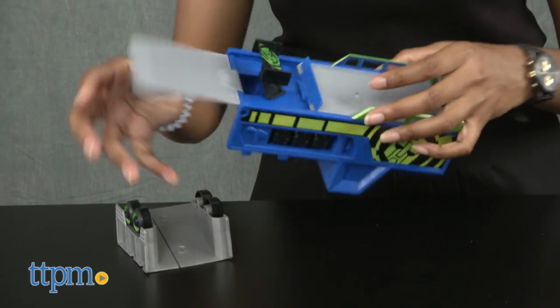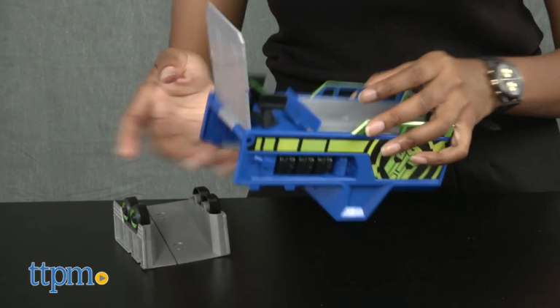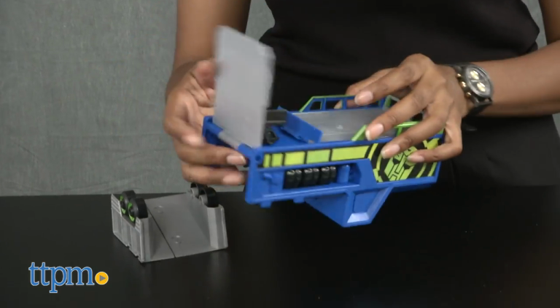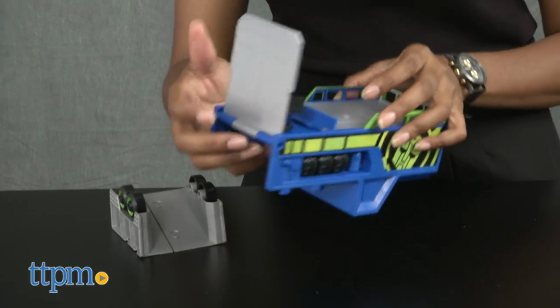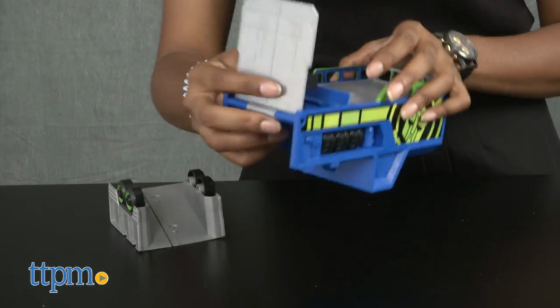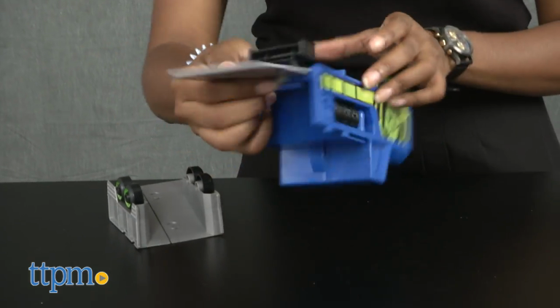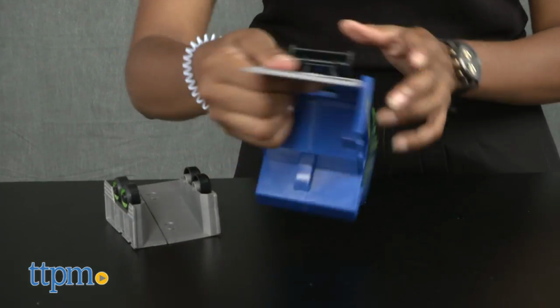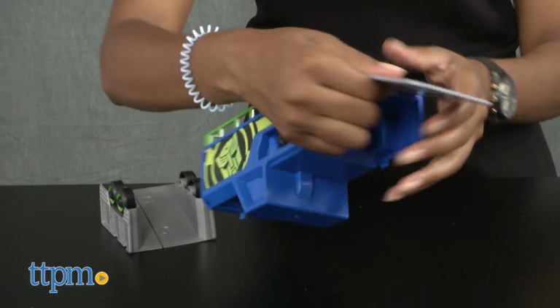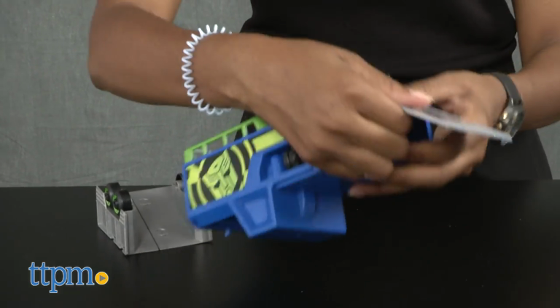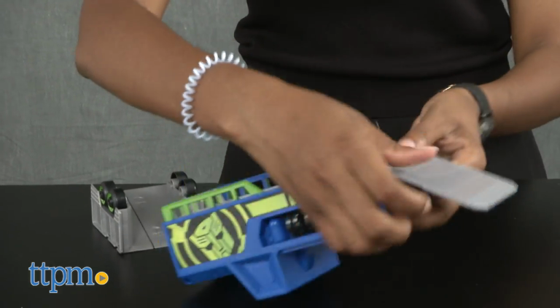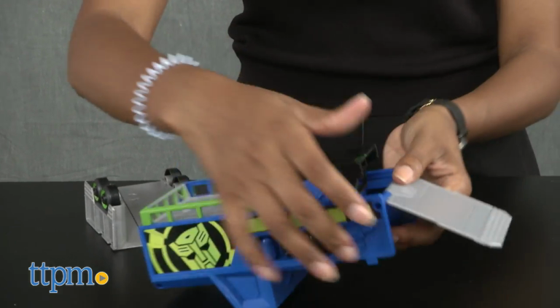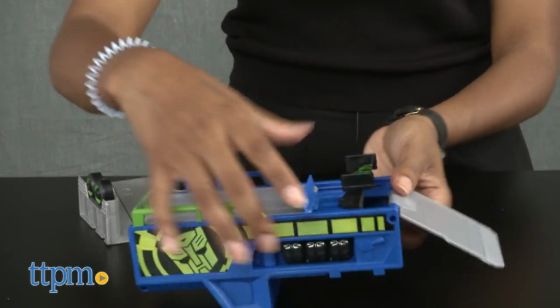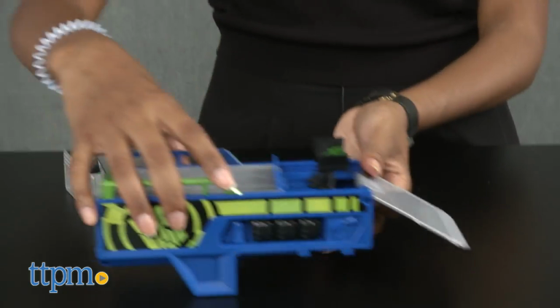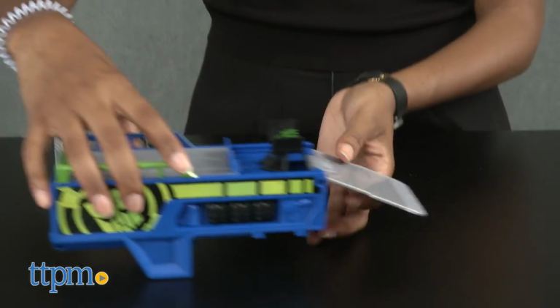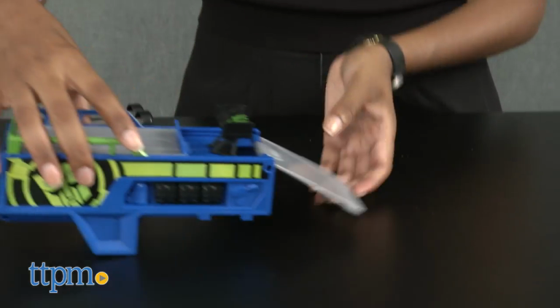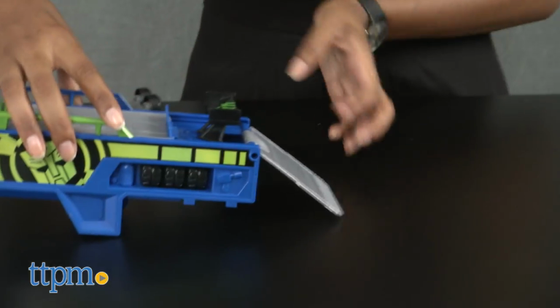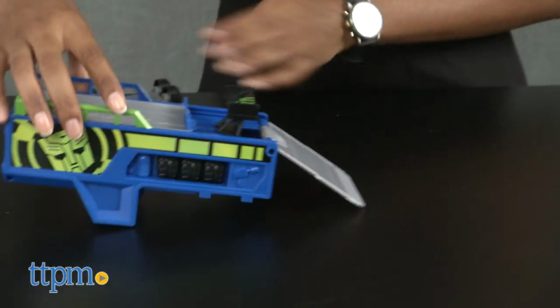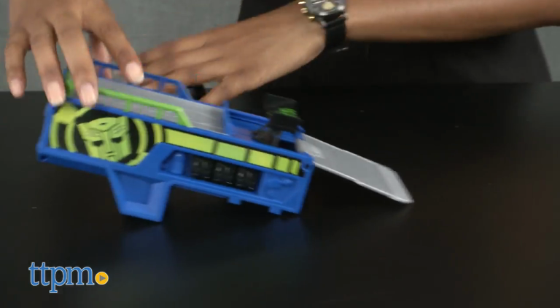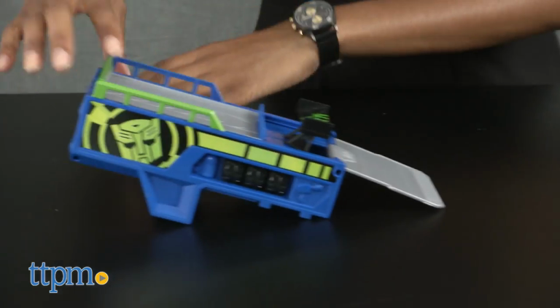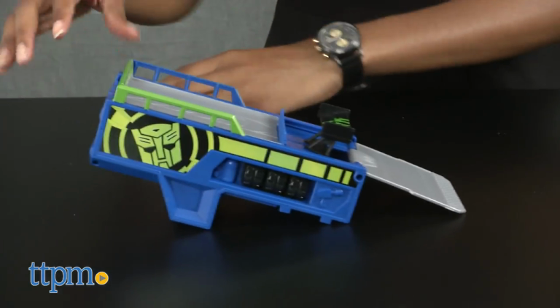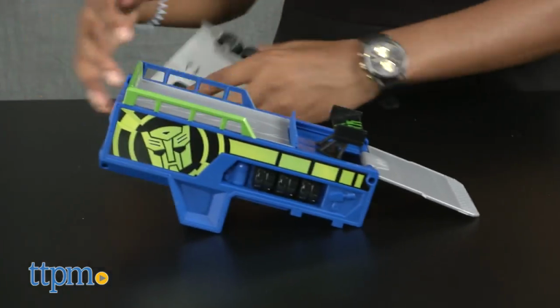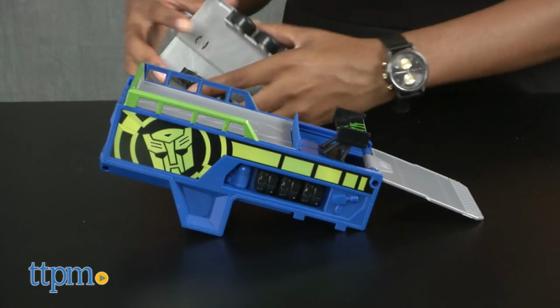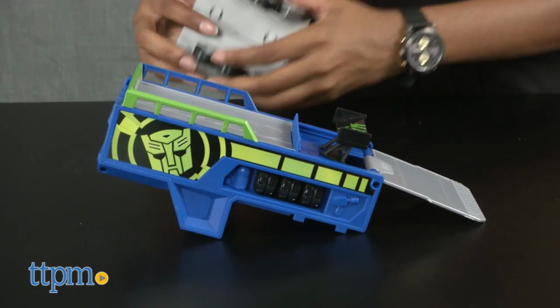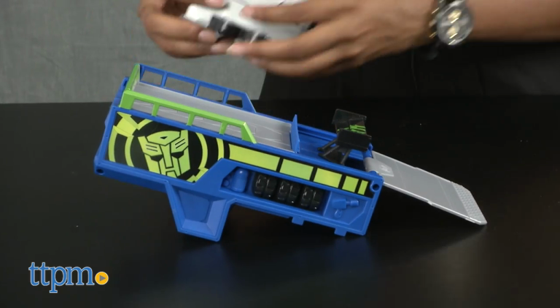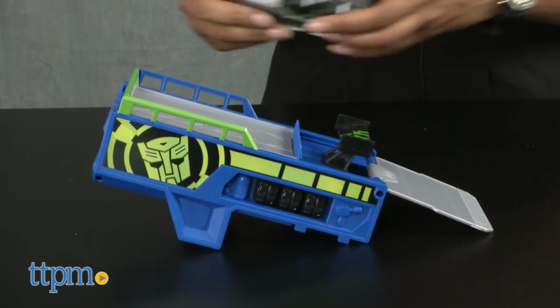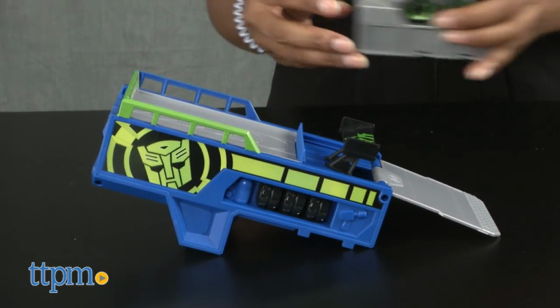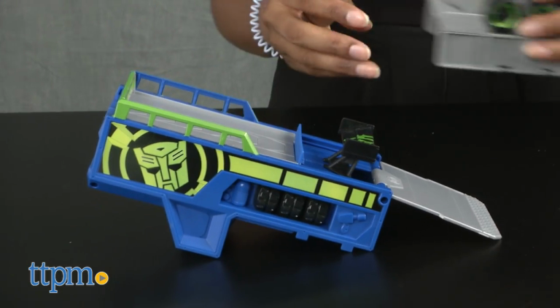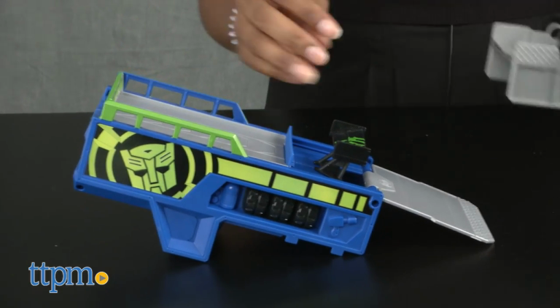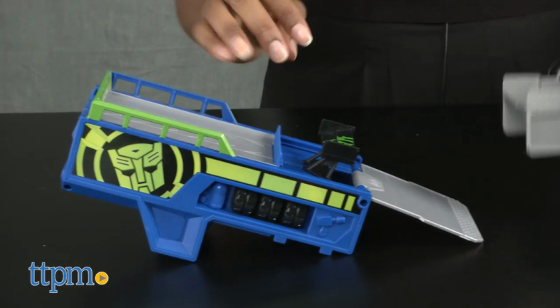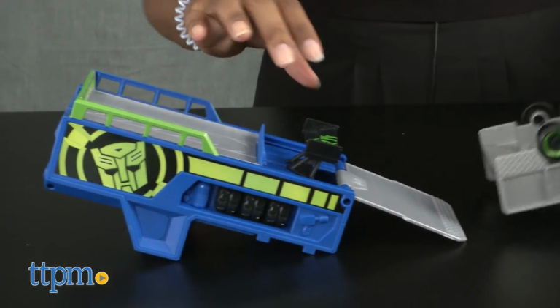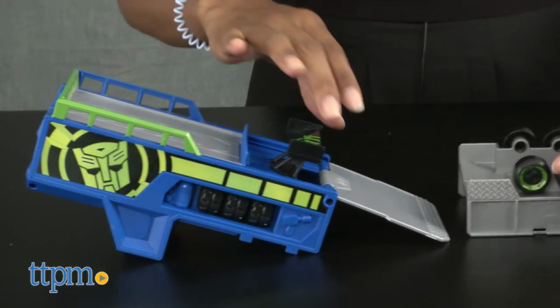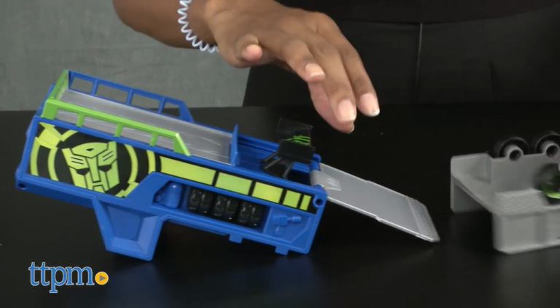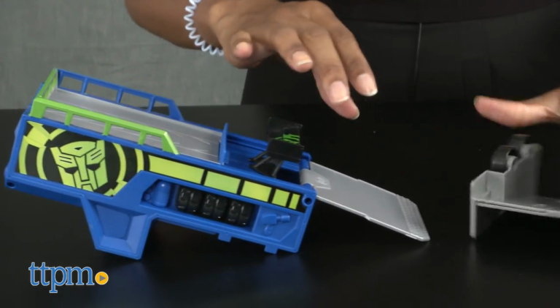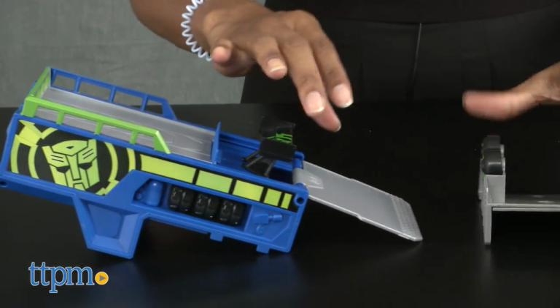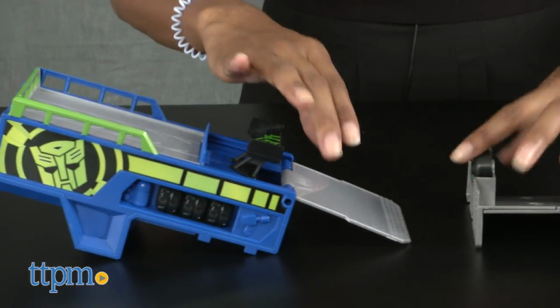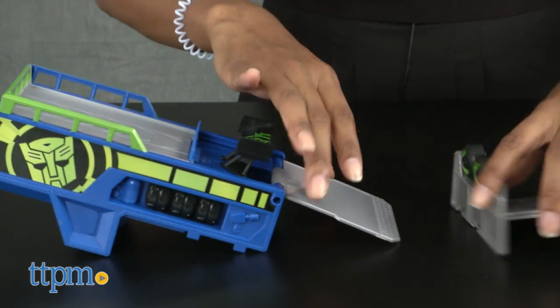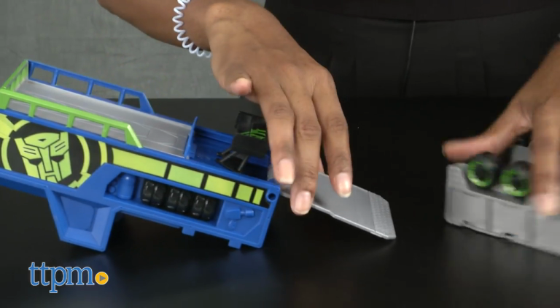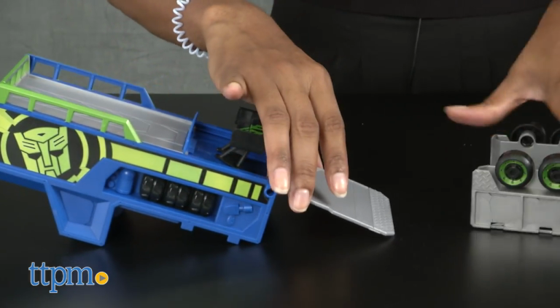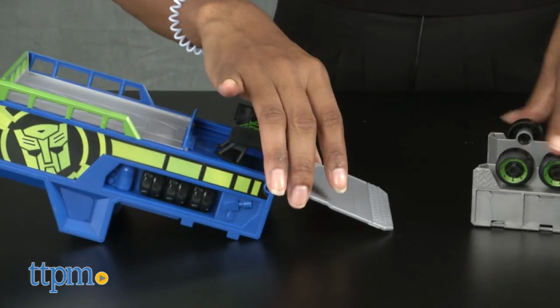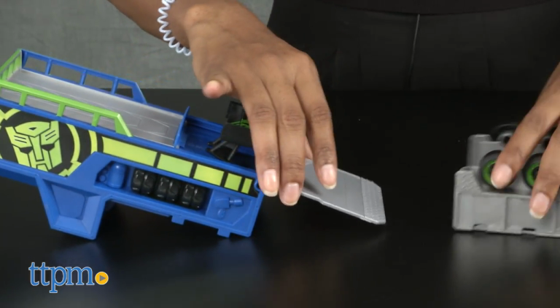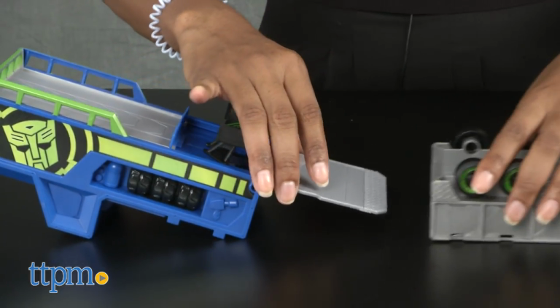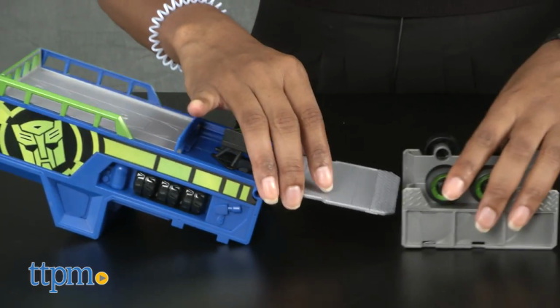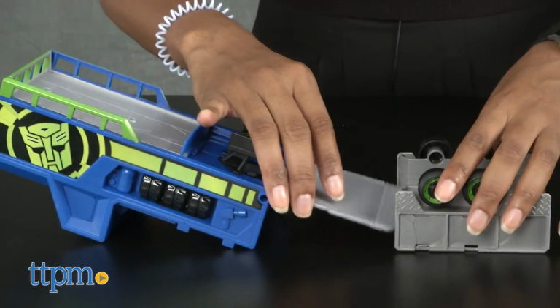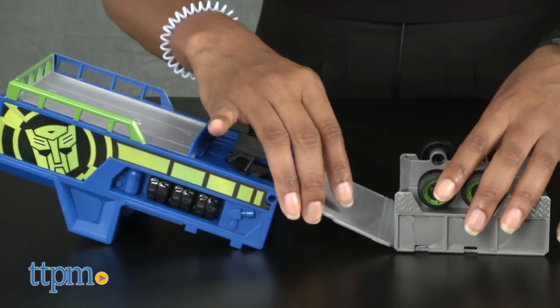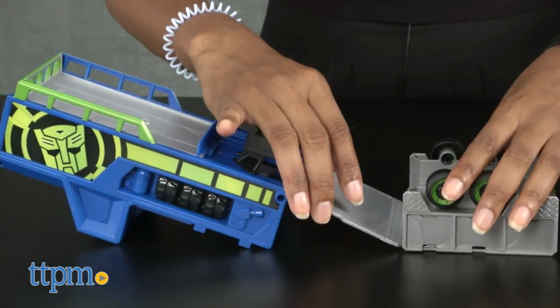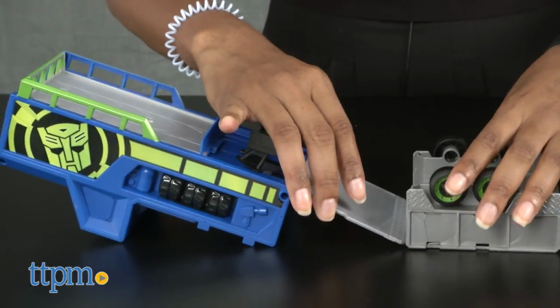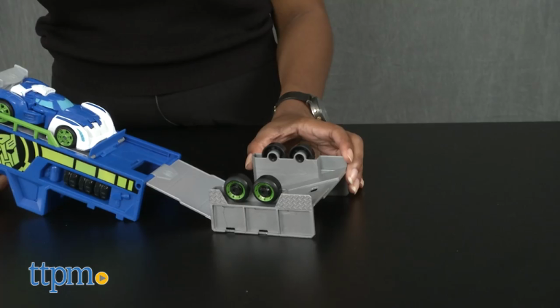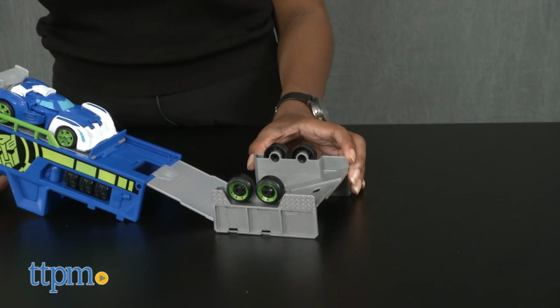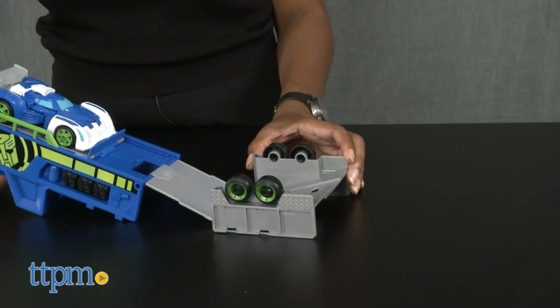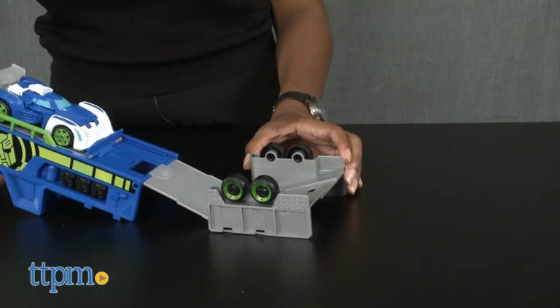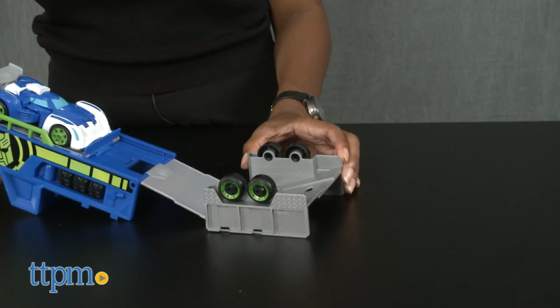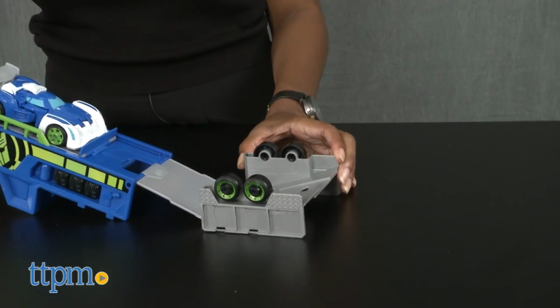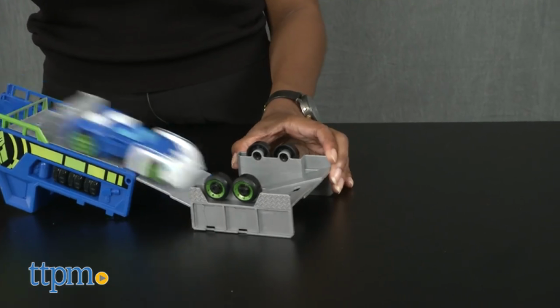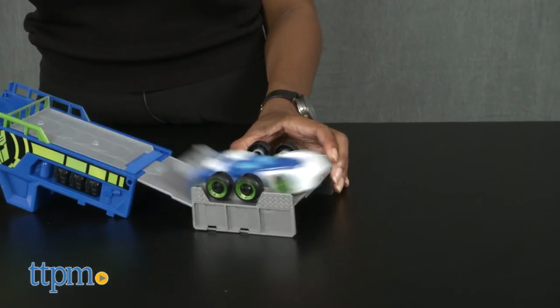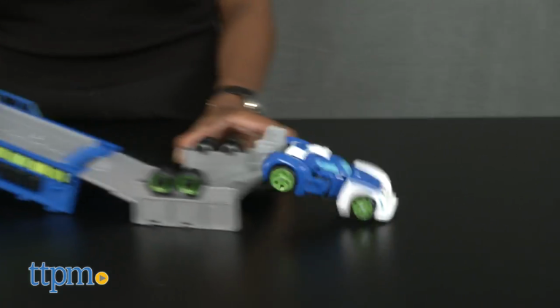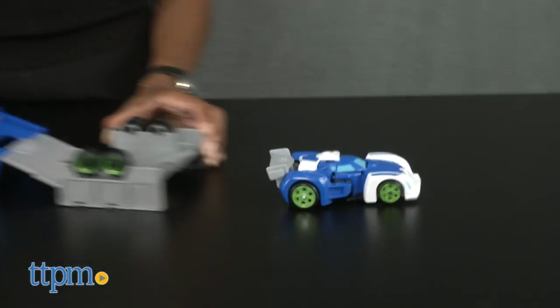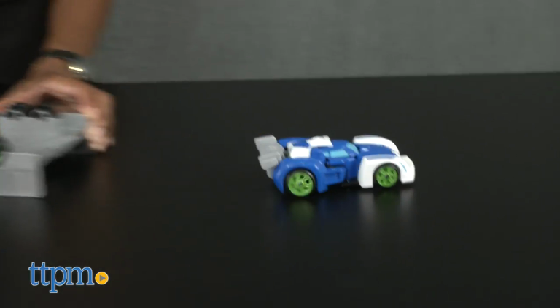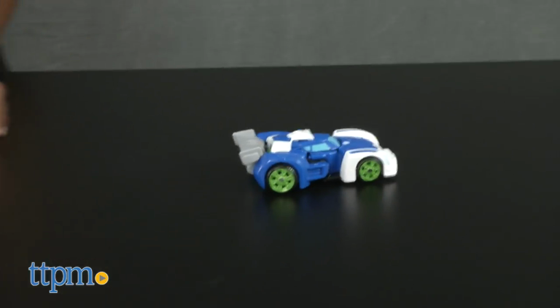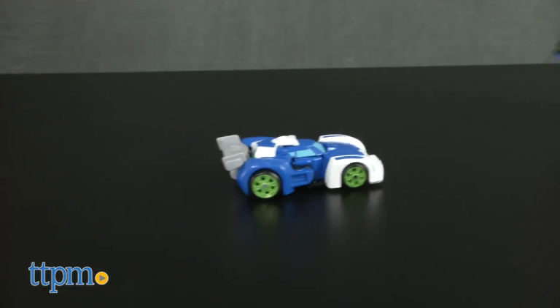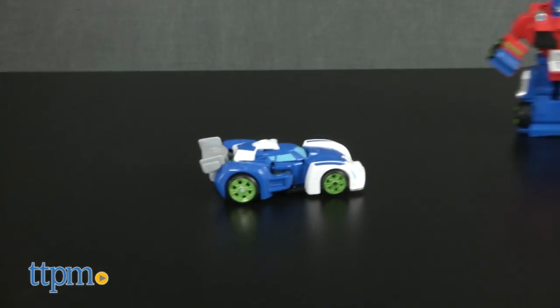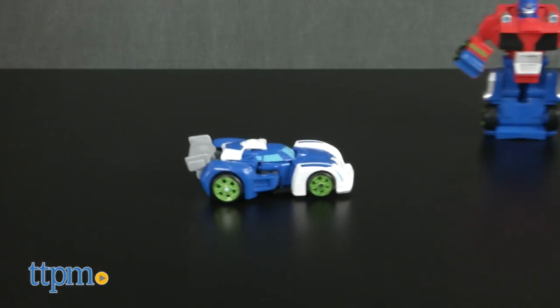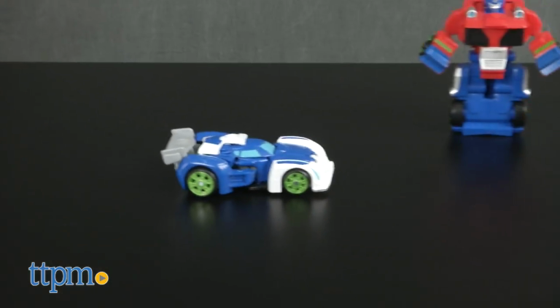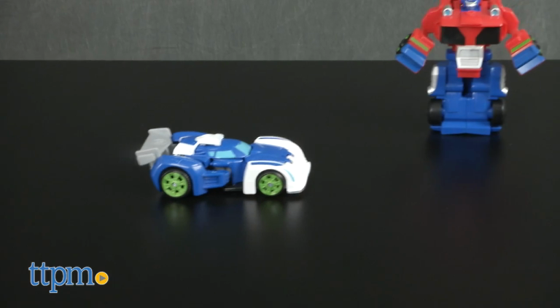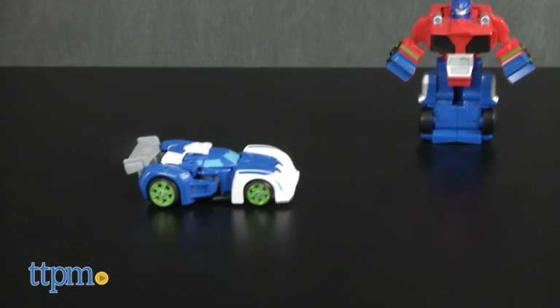The trailer converts into a vehicle launcher and the trailer's base separates to become a ramp for stunt play. Whoa, what a blur!